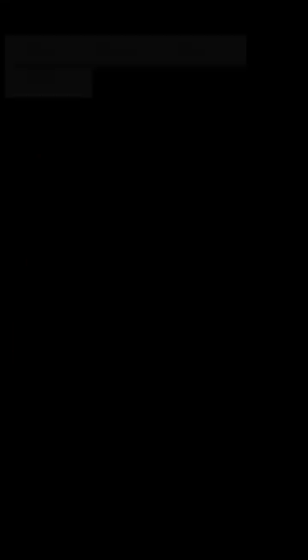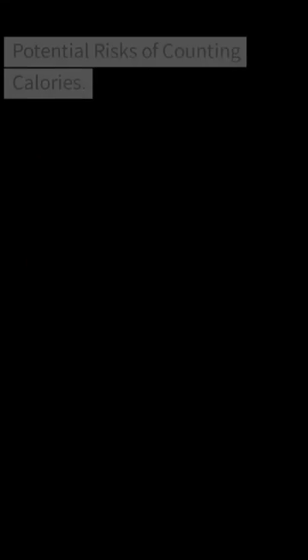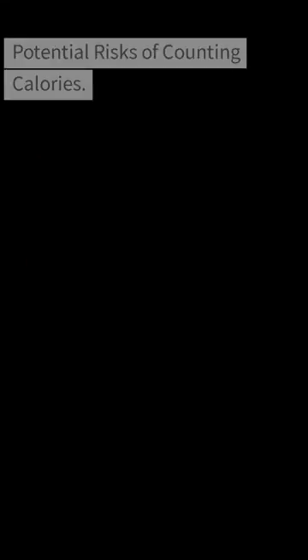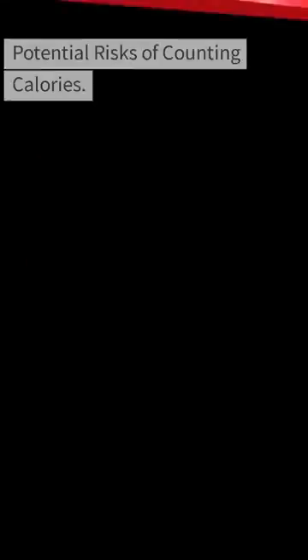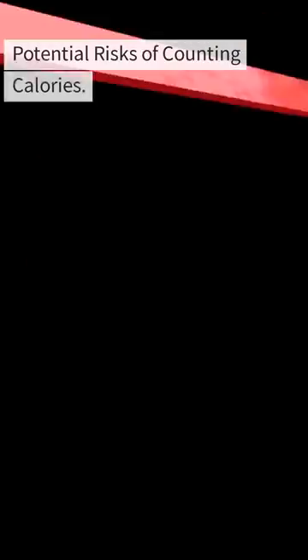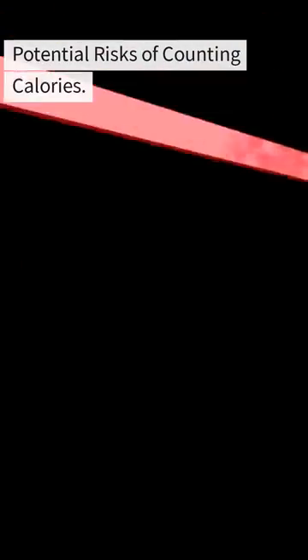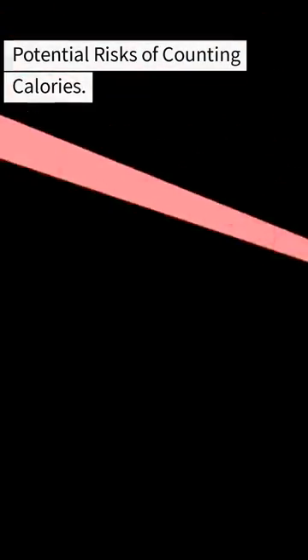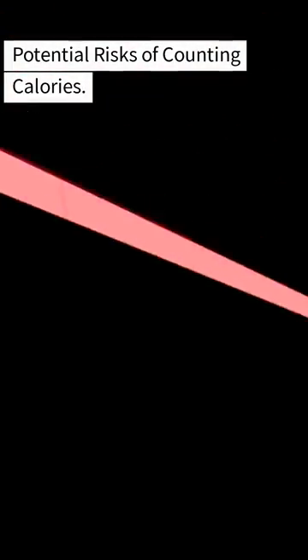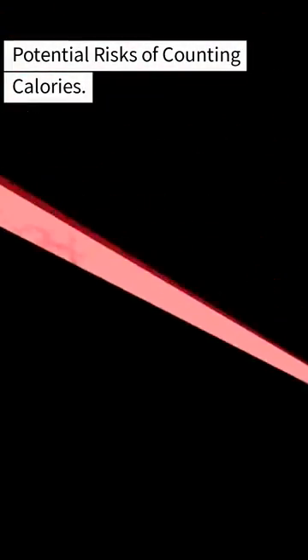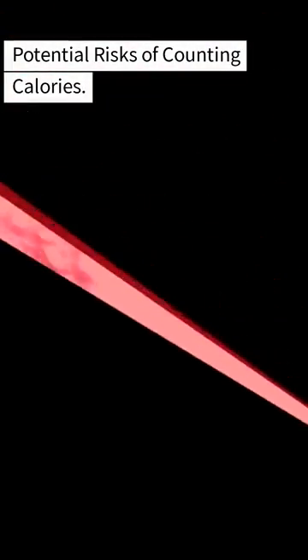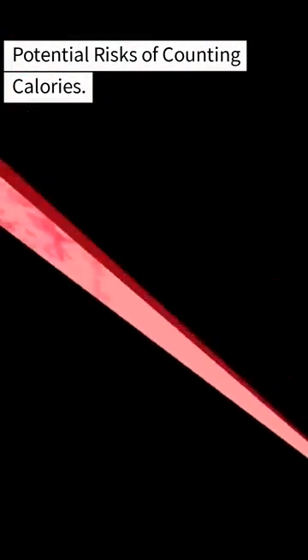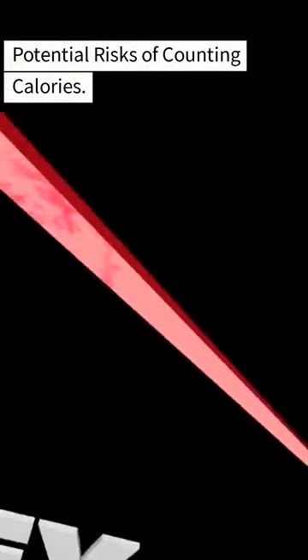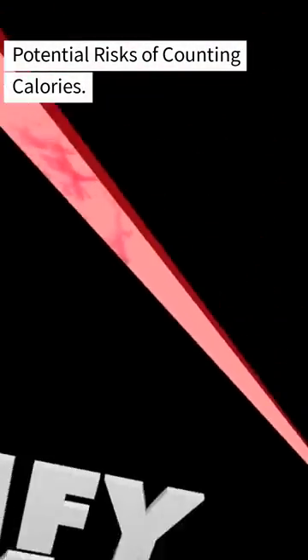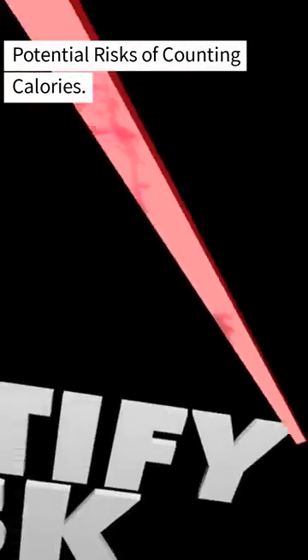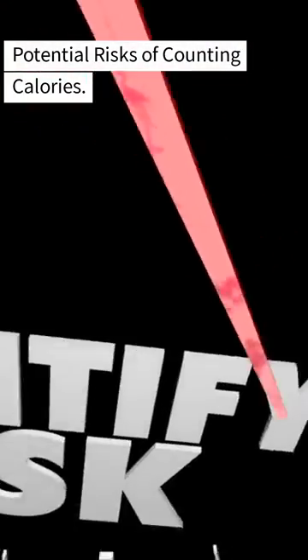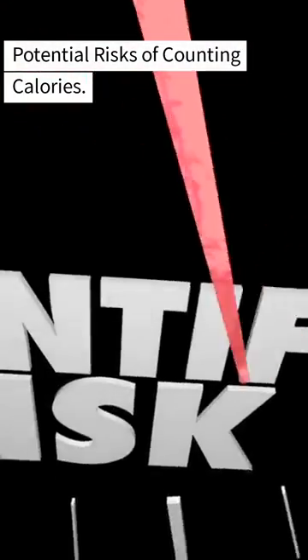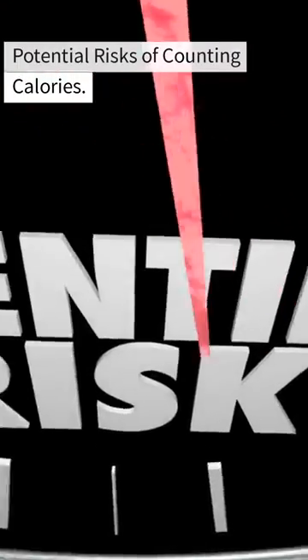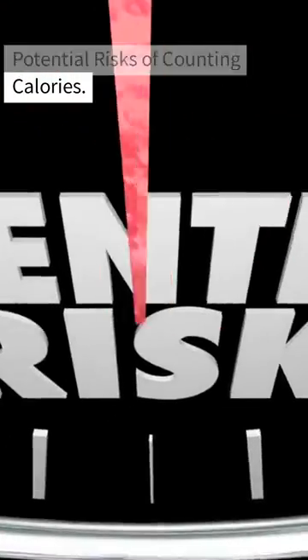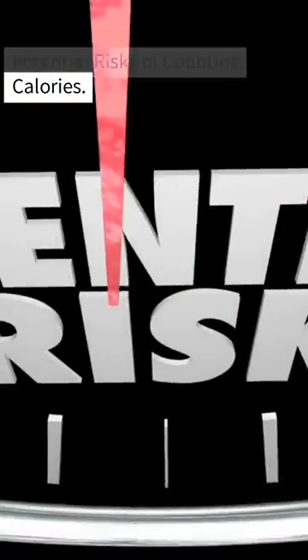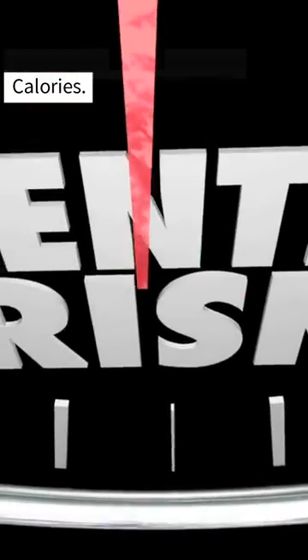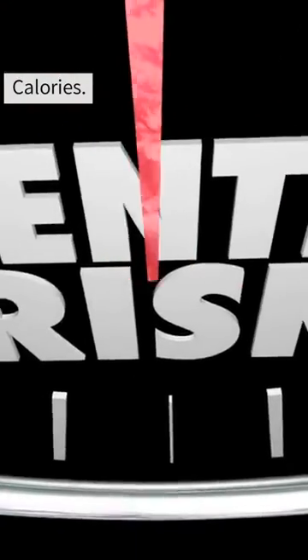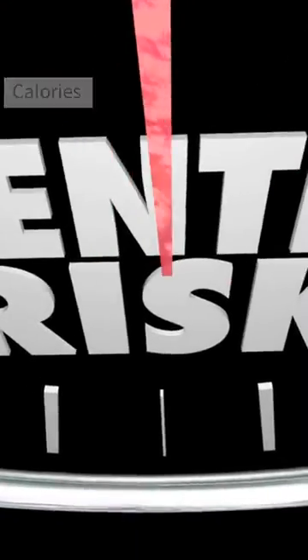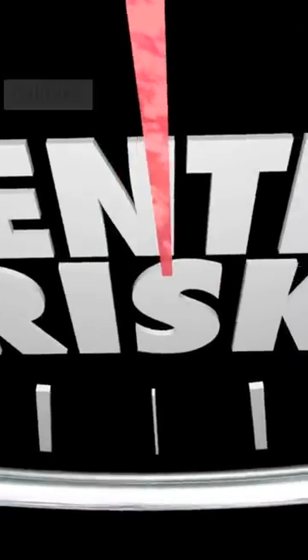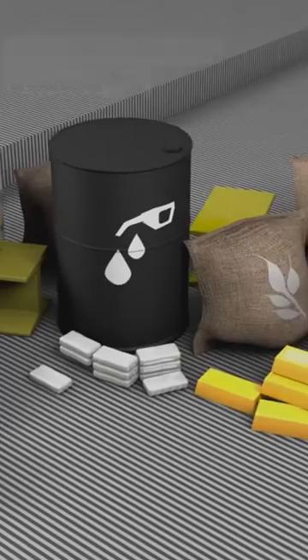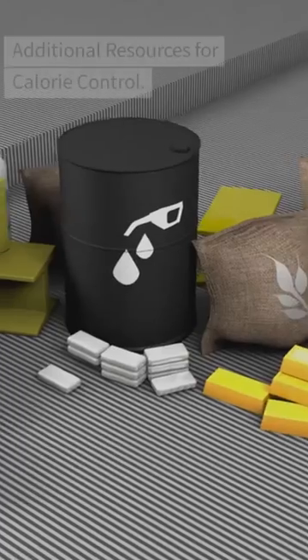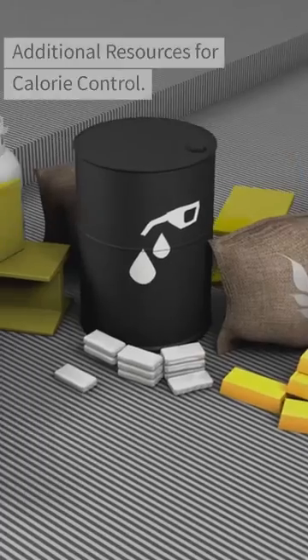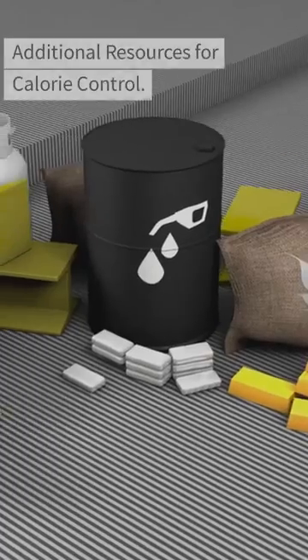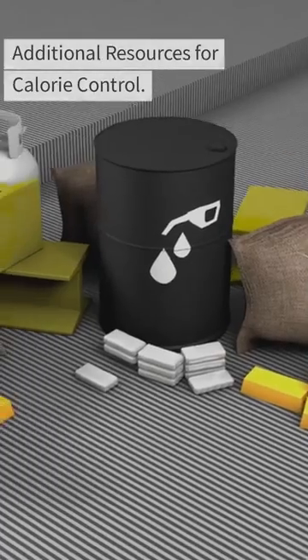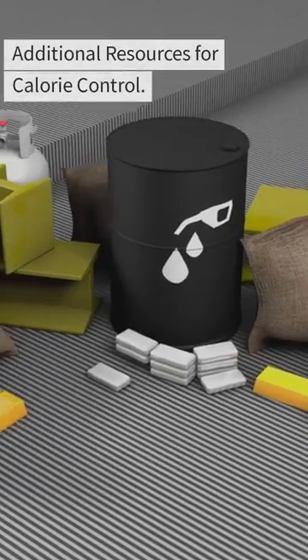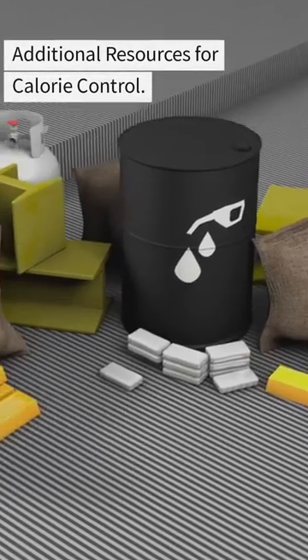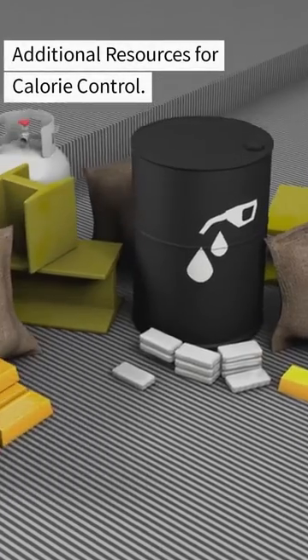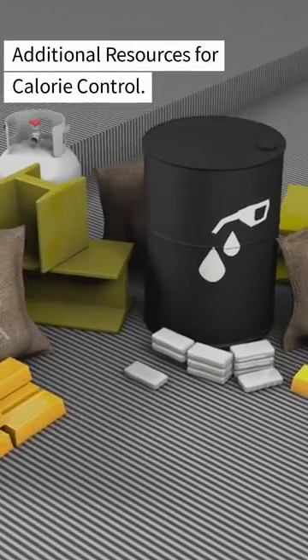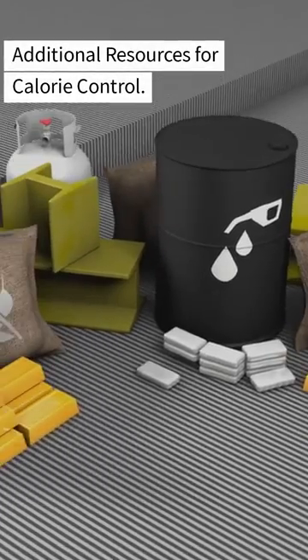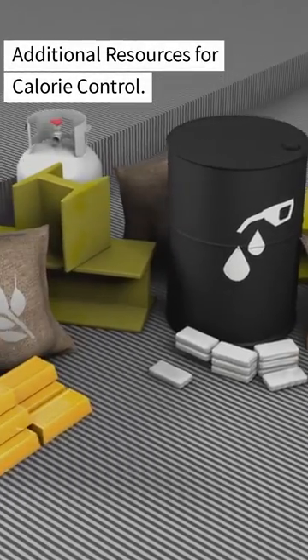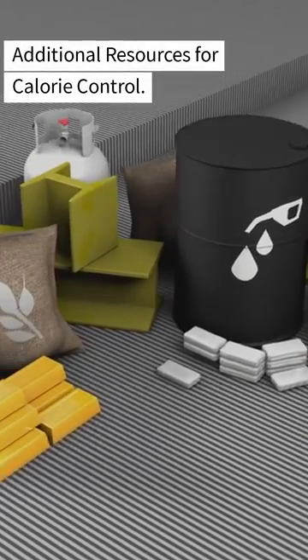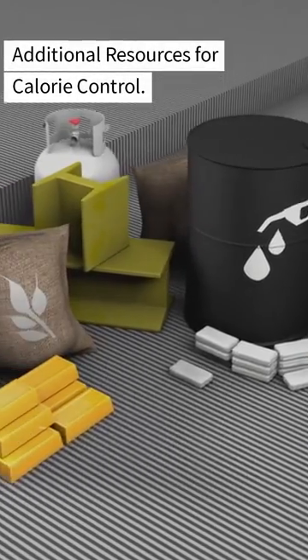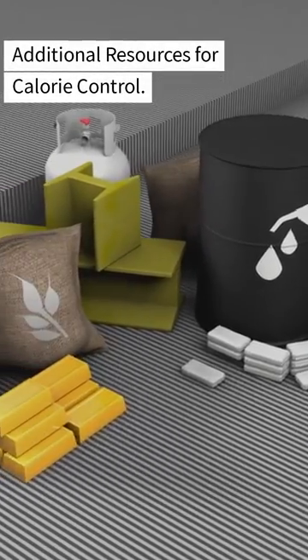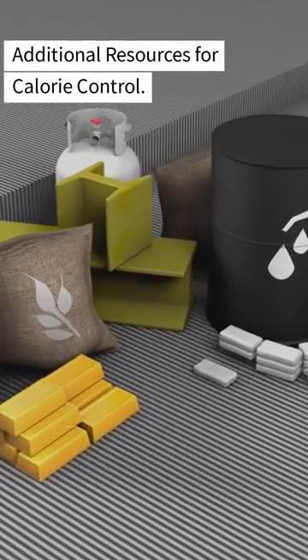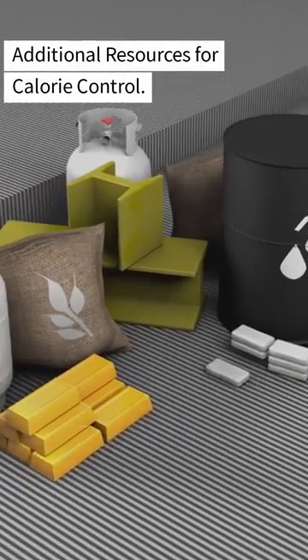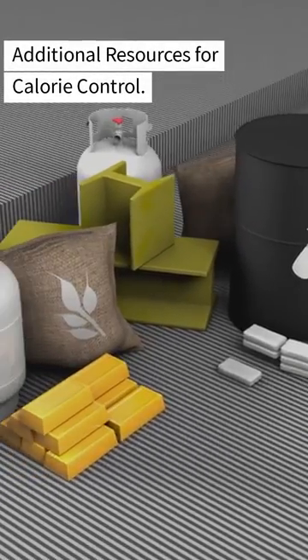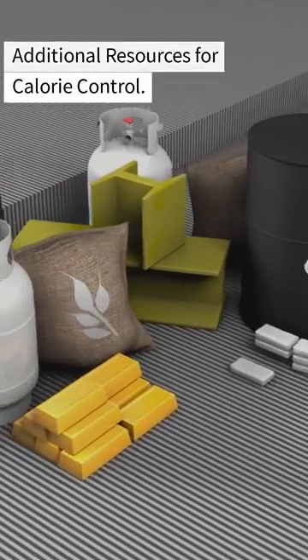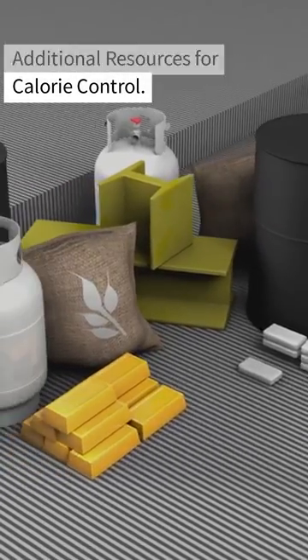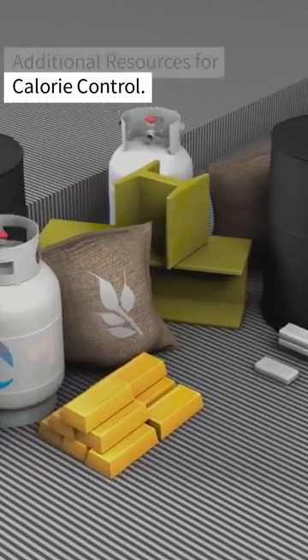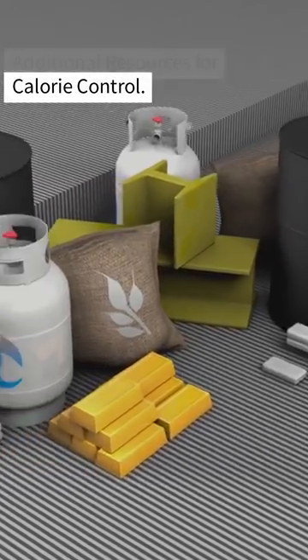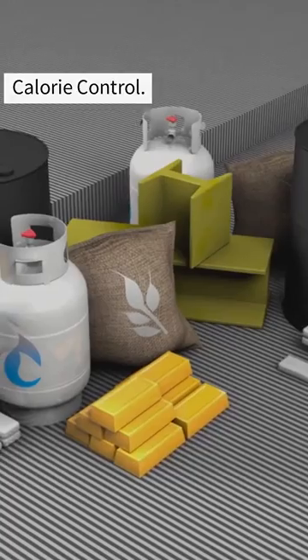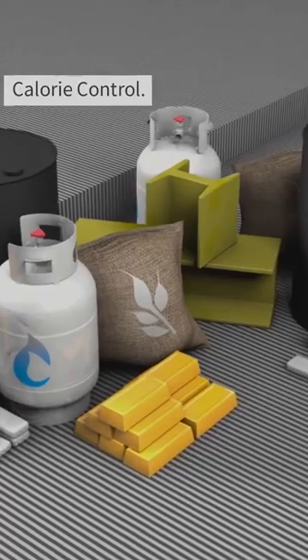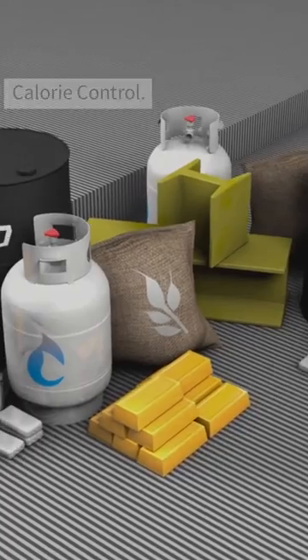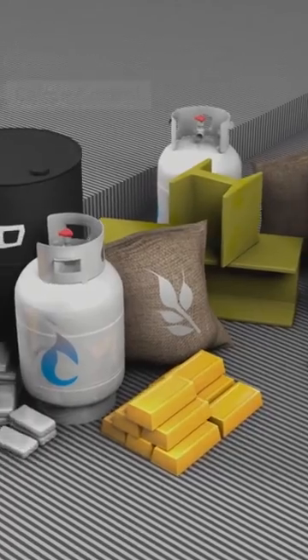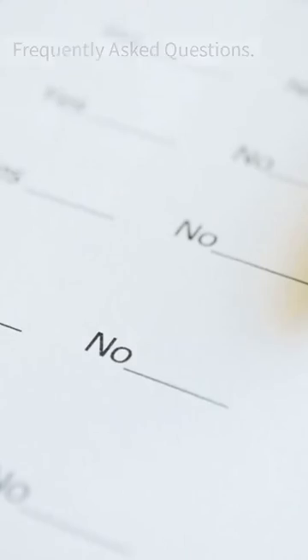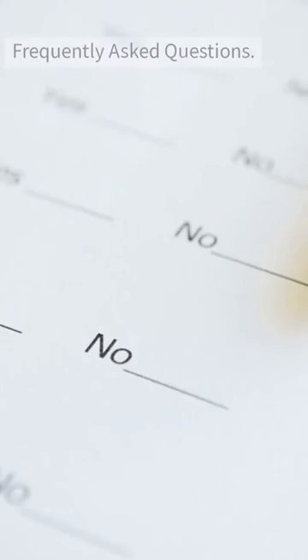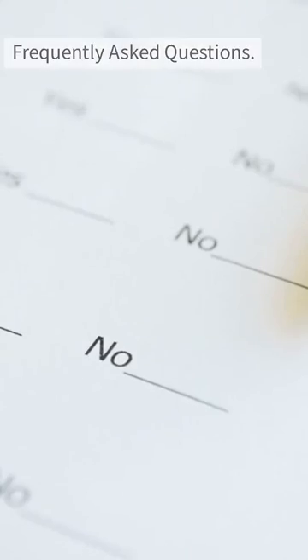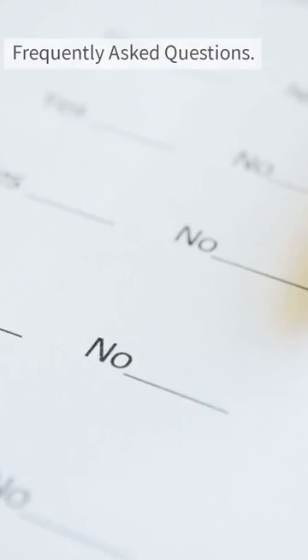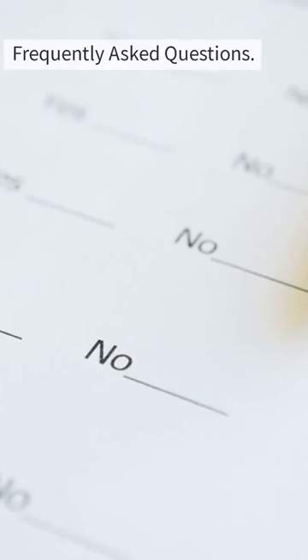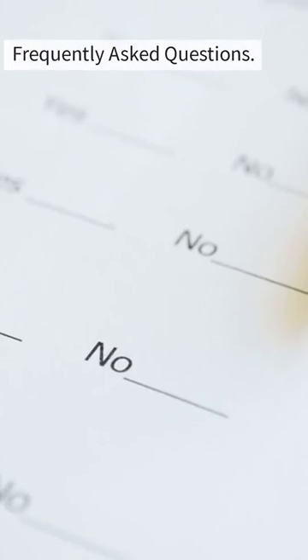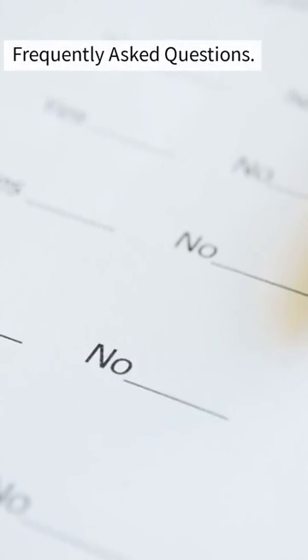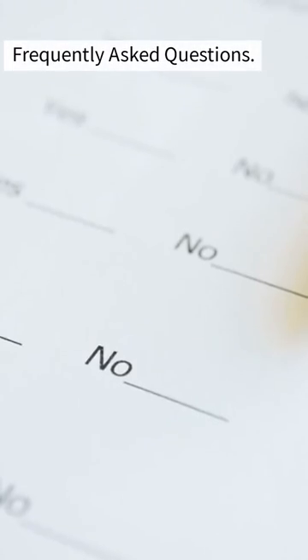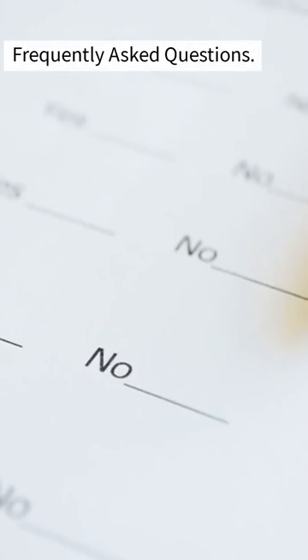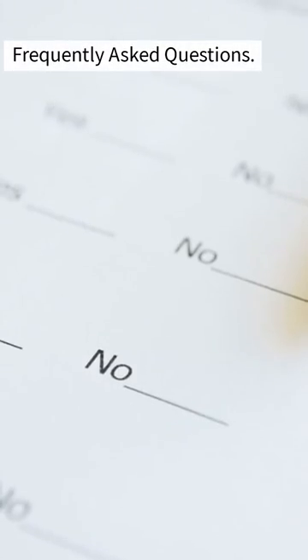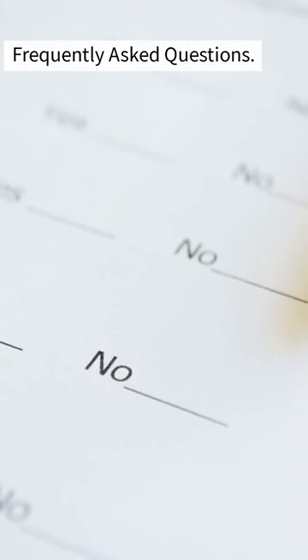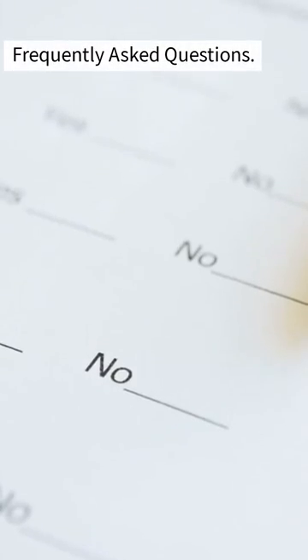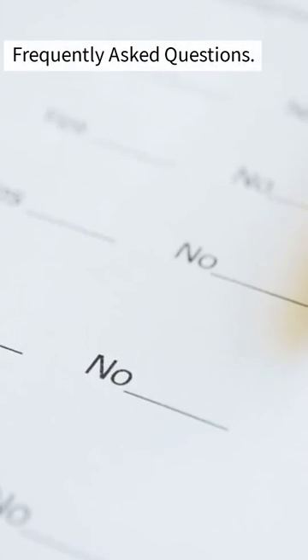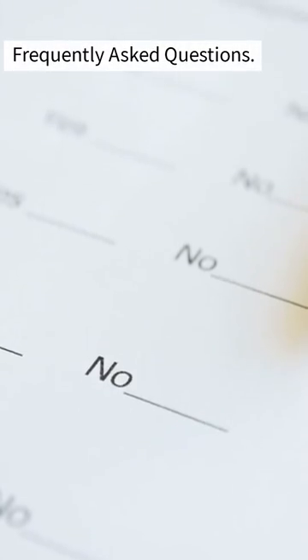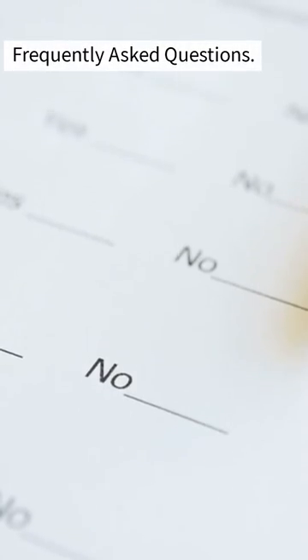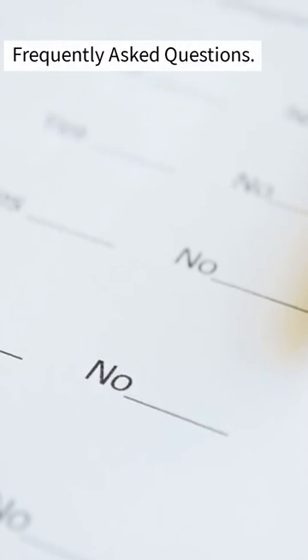Additionally, we'll discuss the potential risks of counting calories, additional resources for calorie control, and address some frequently asked questions.